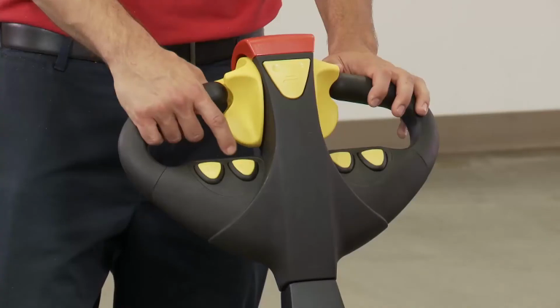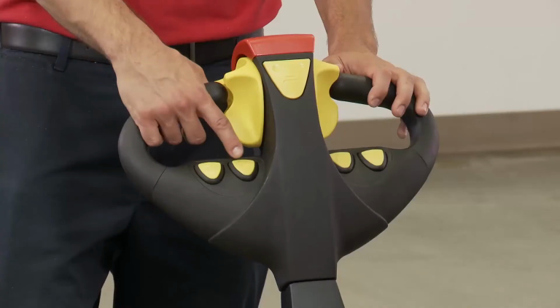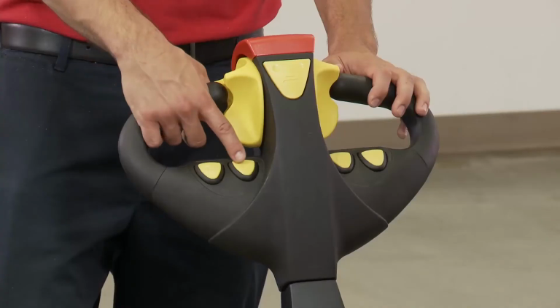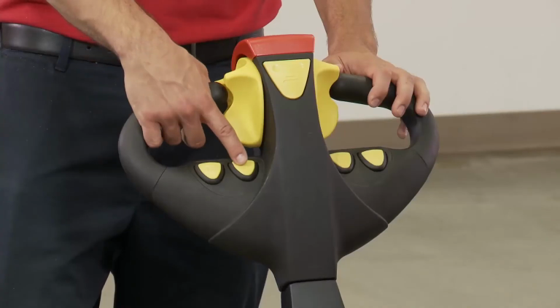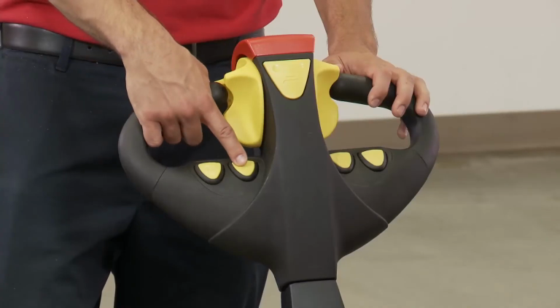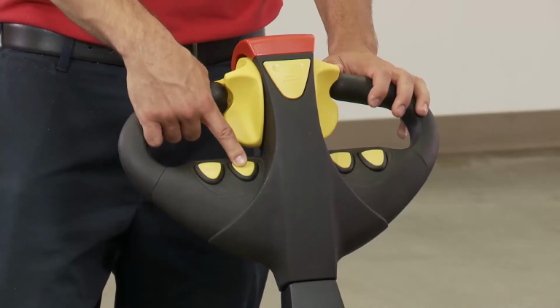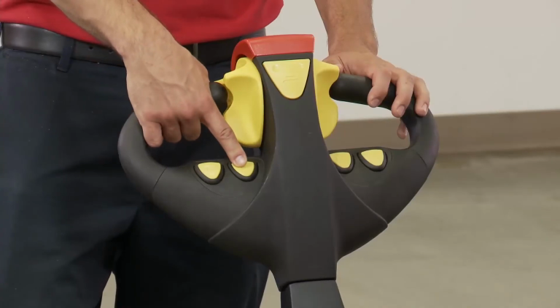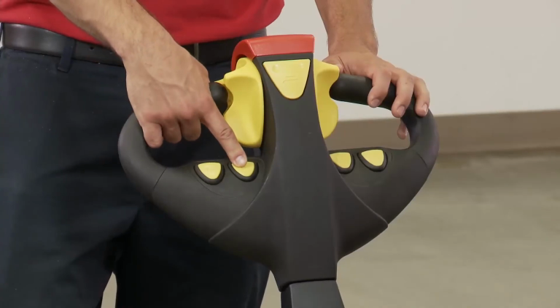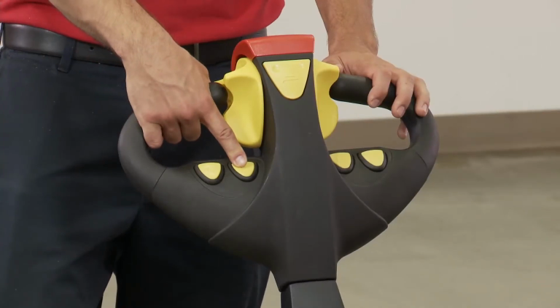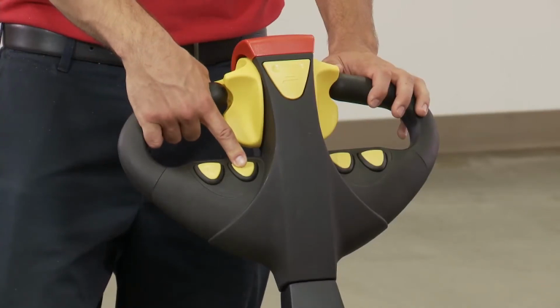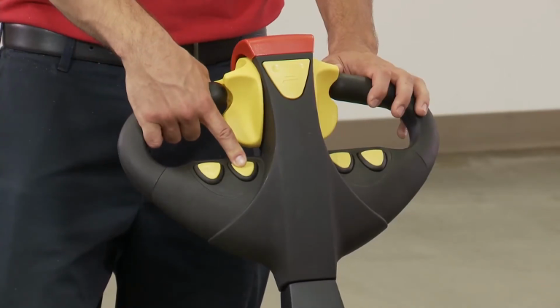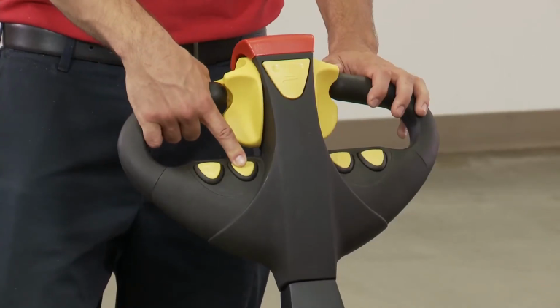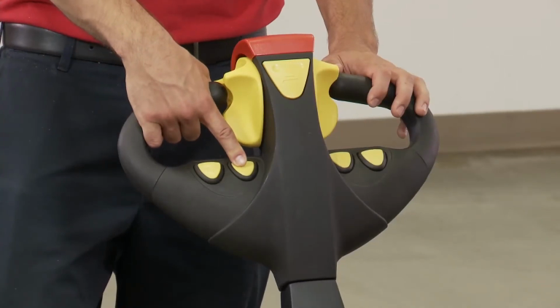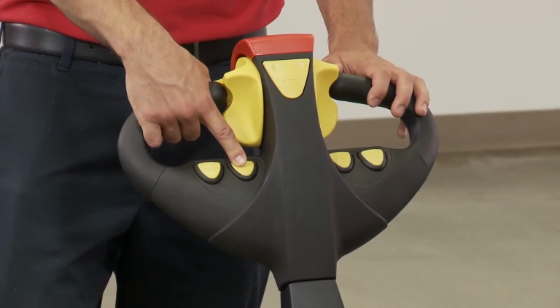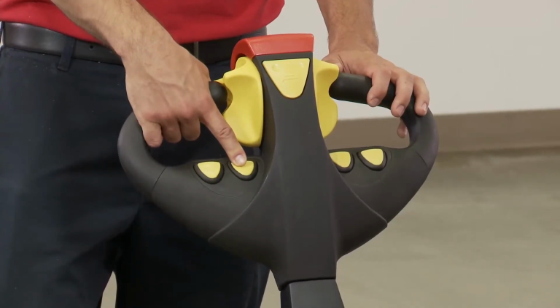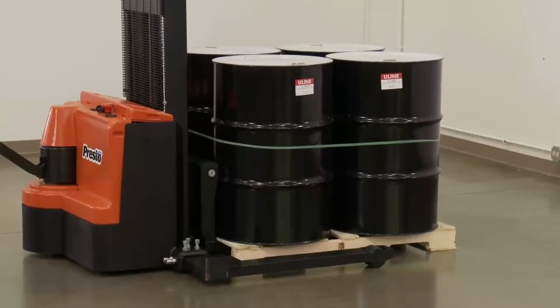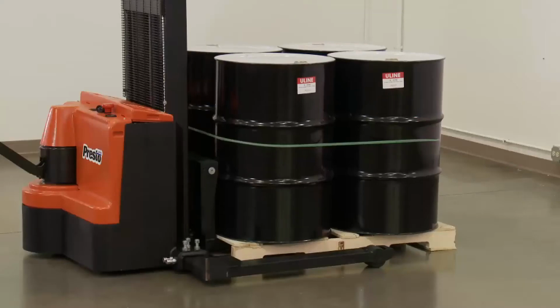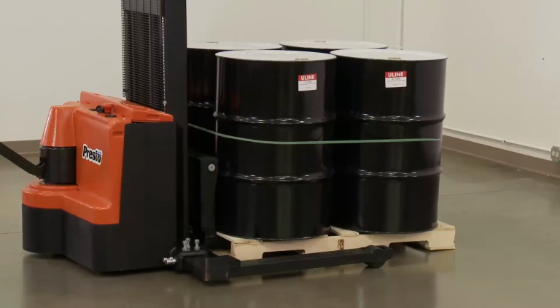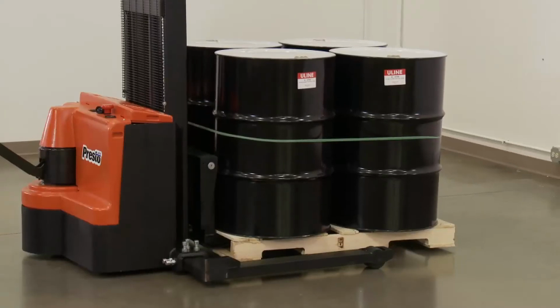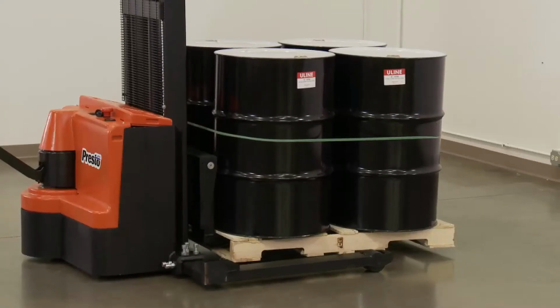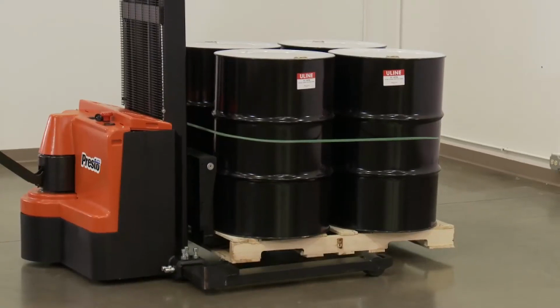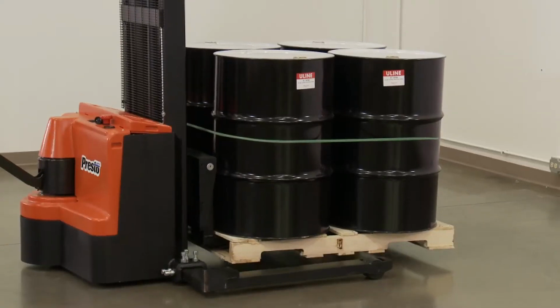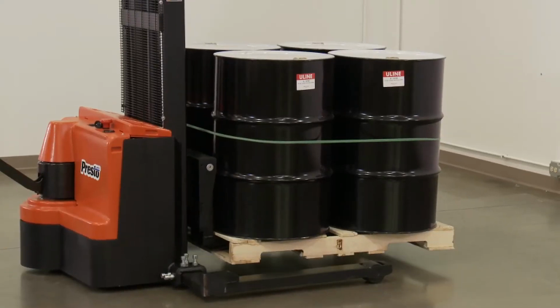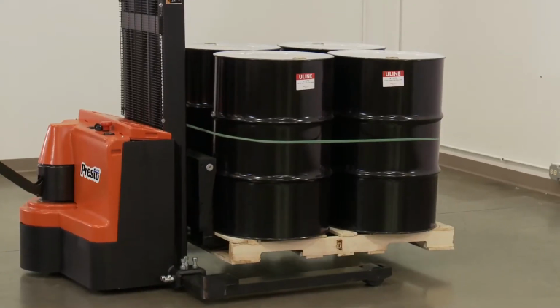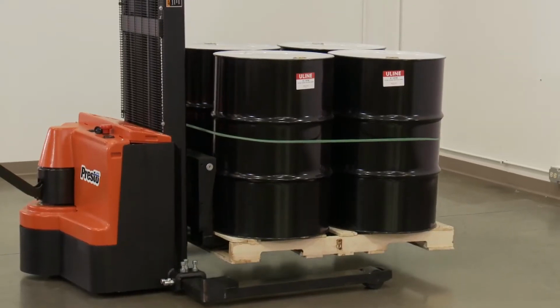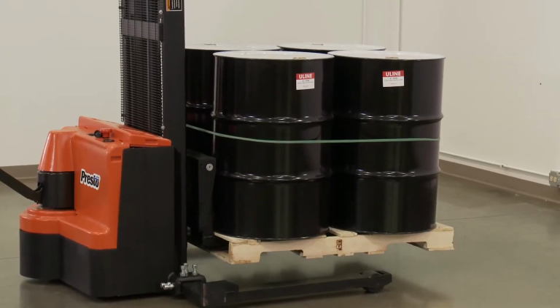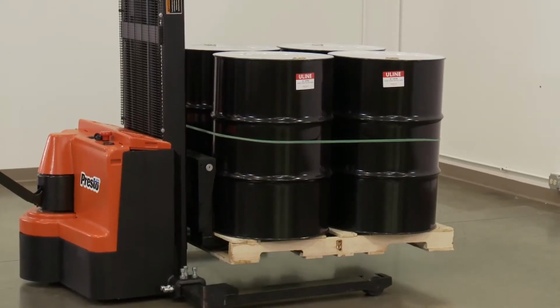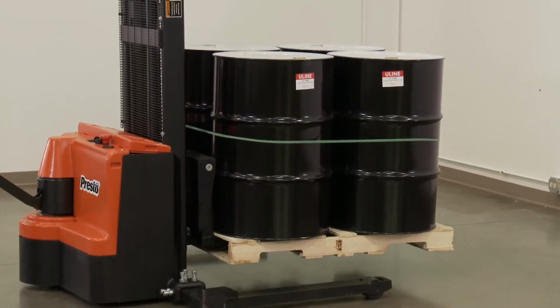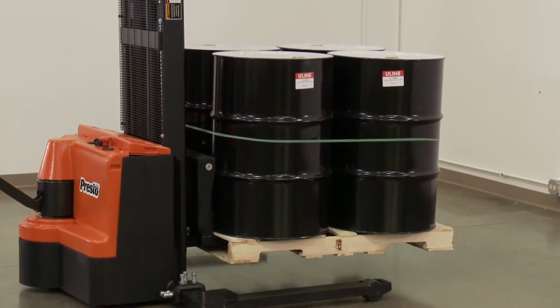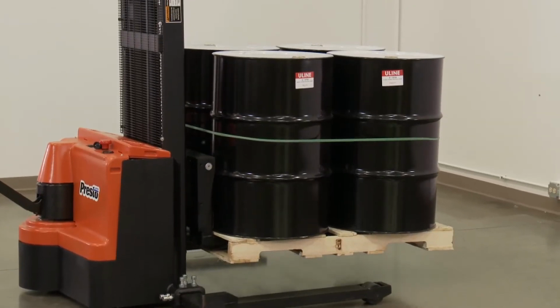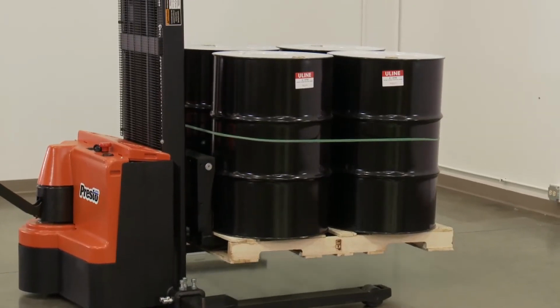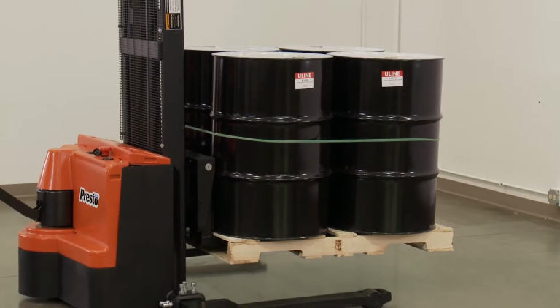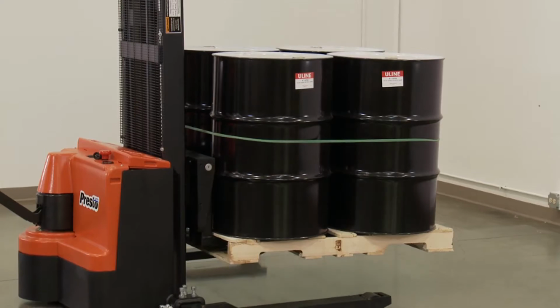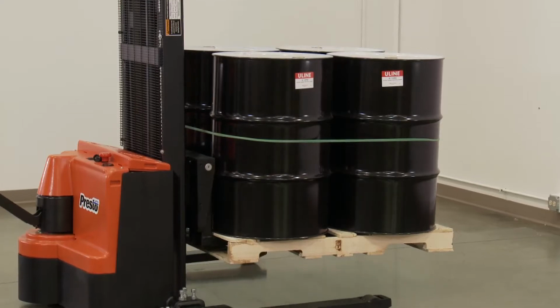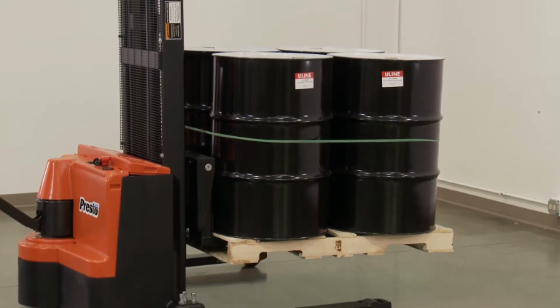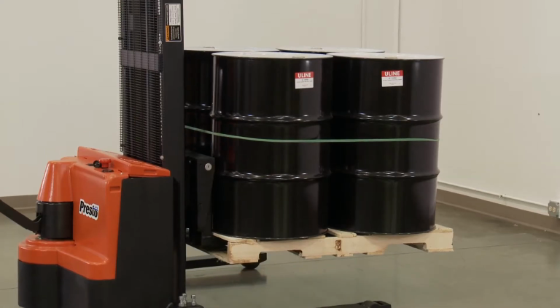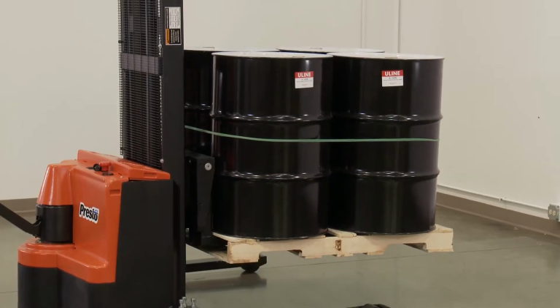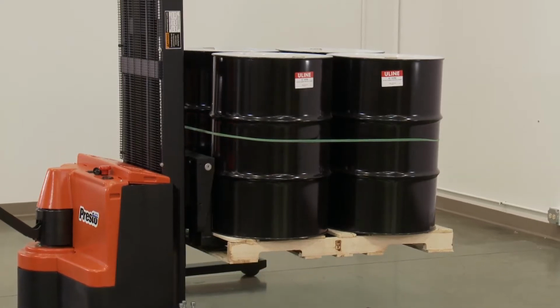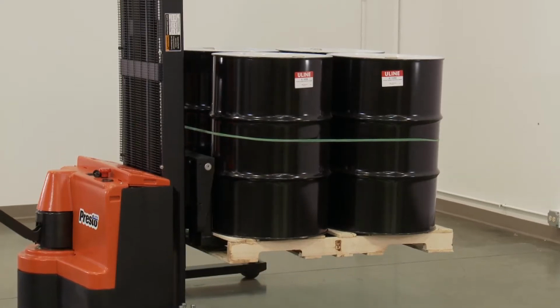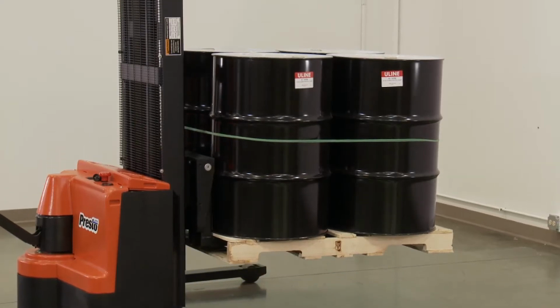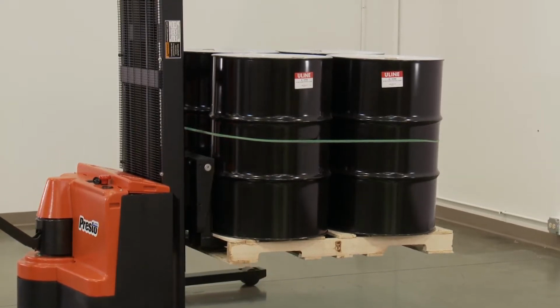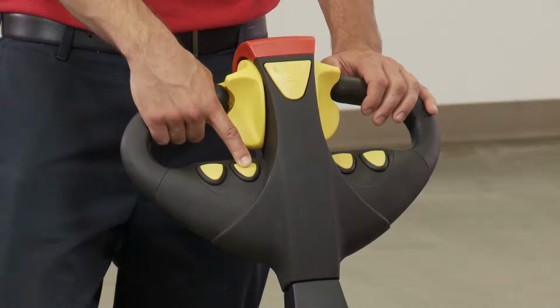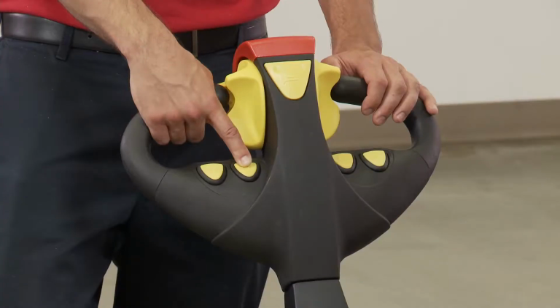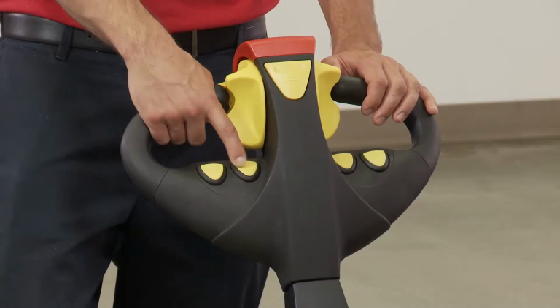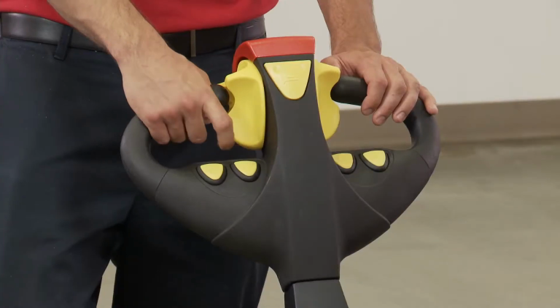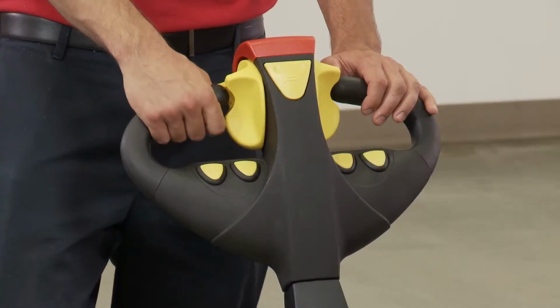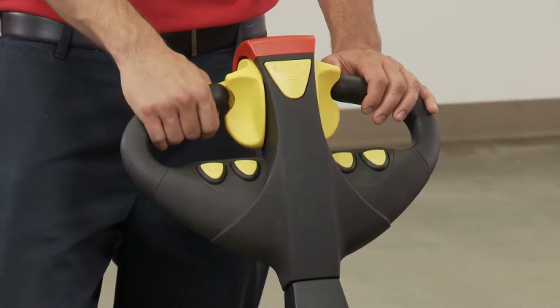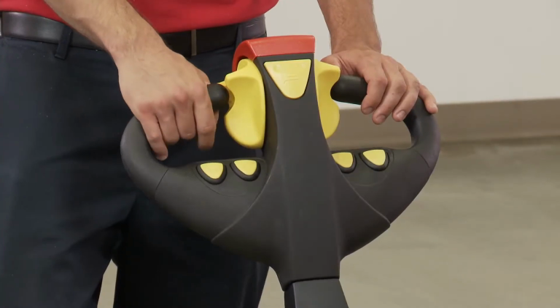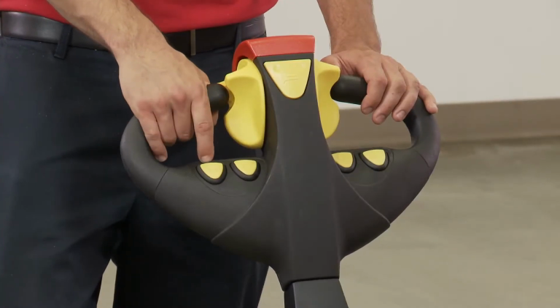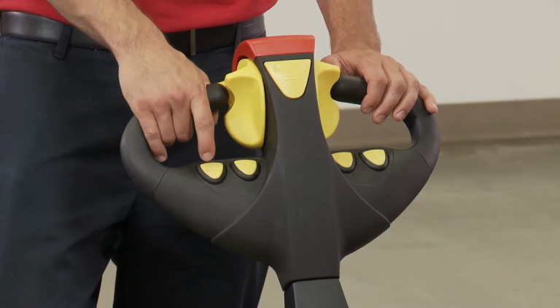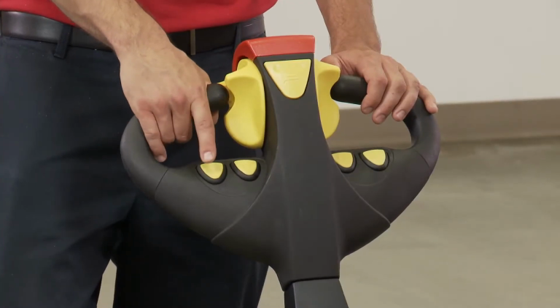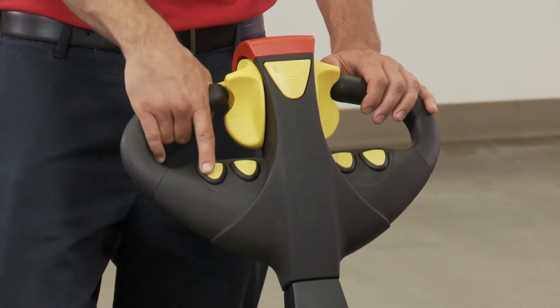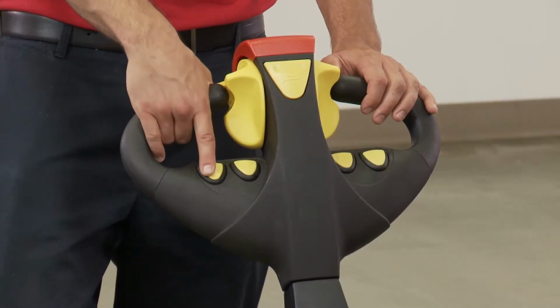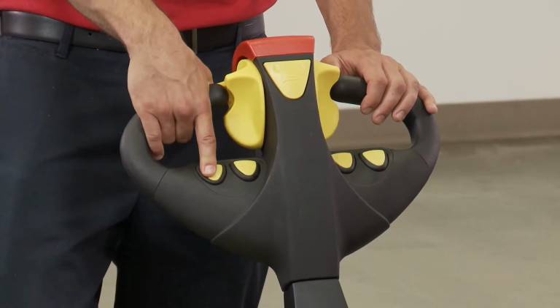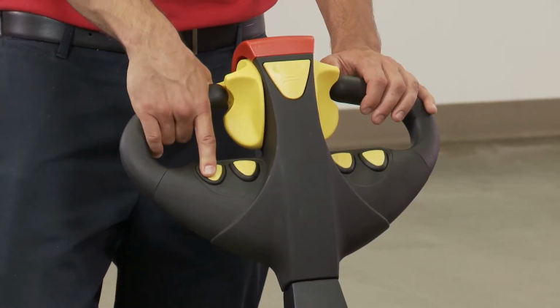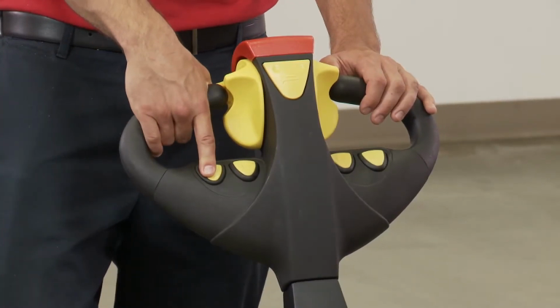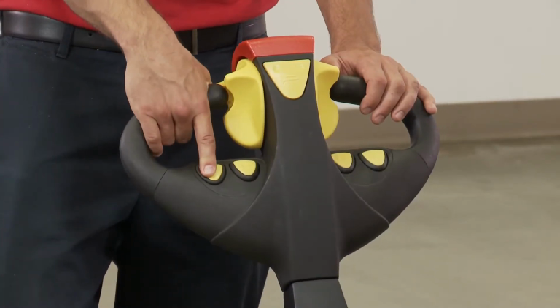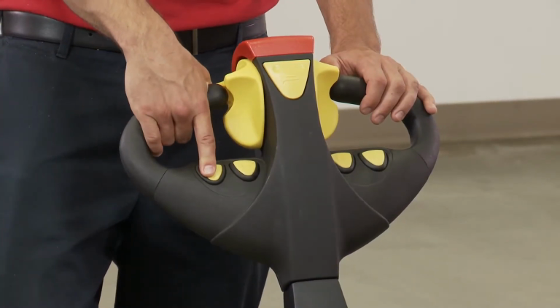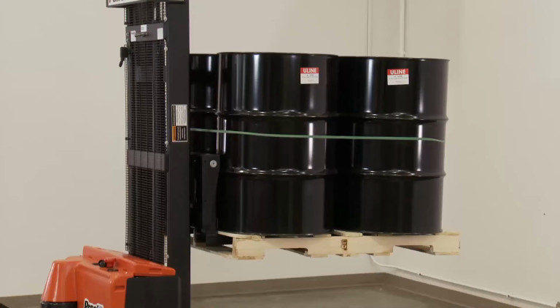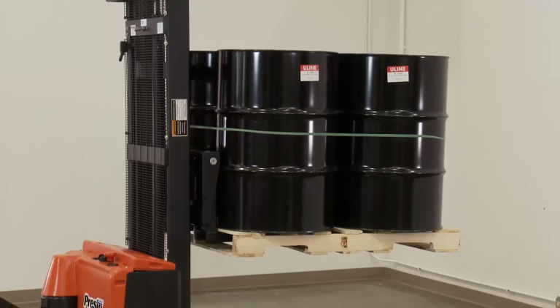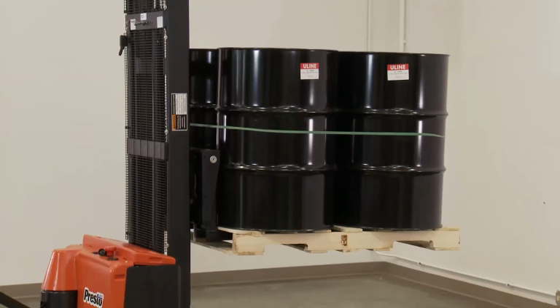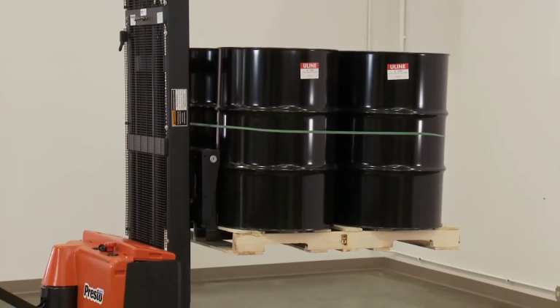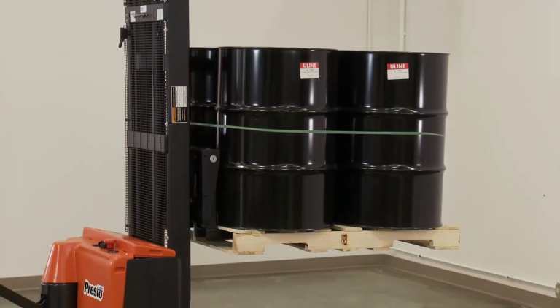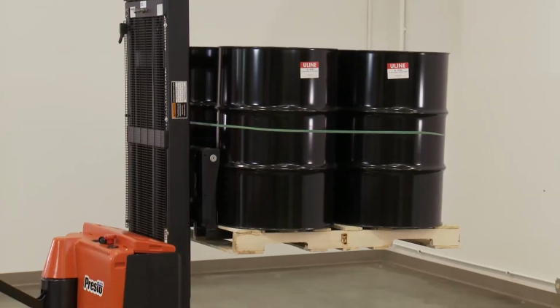Use the fingertip buttons to effortlessly raise and lower heavy loads. No need to manually pump the load up and down.